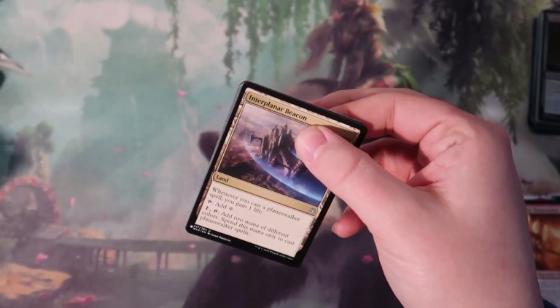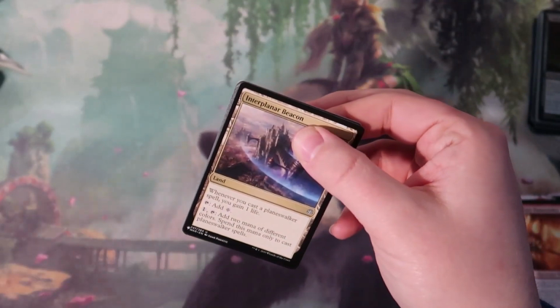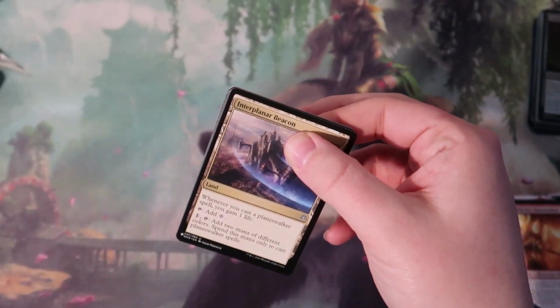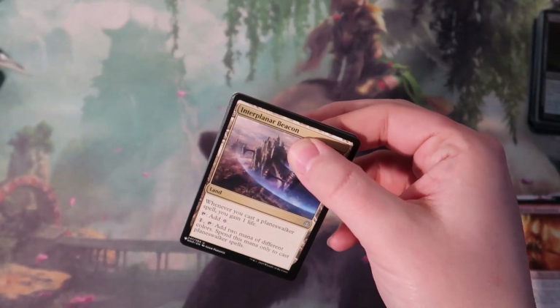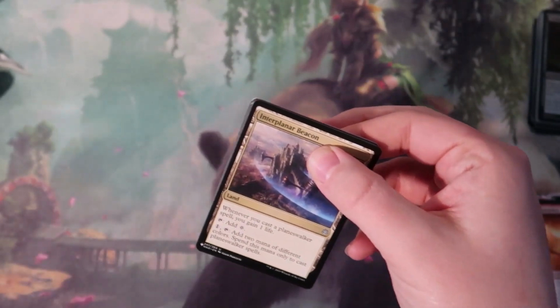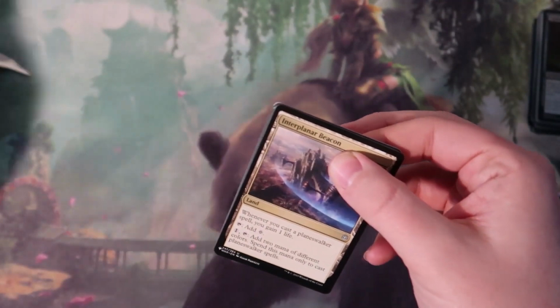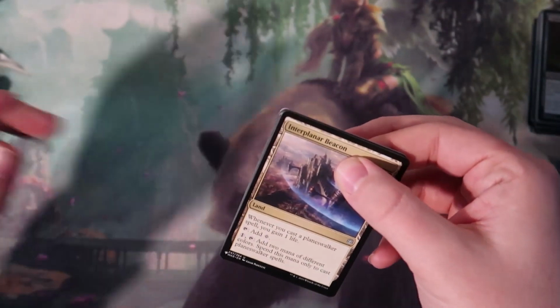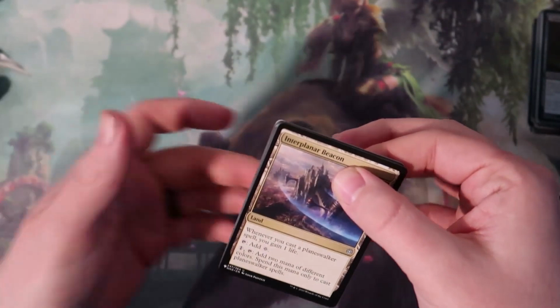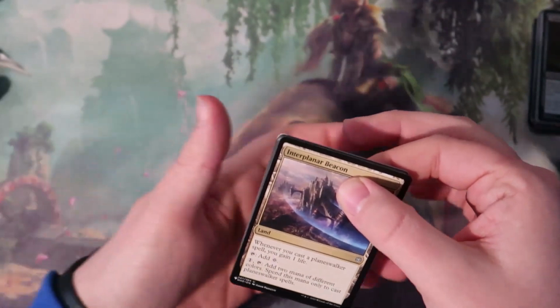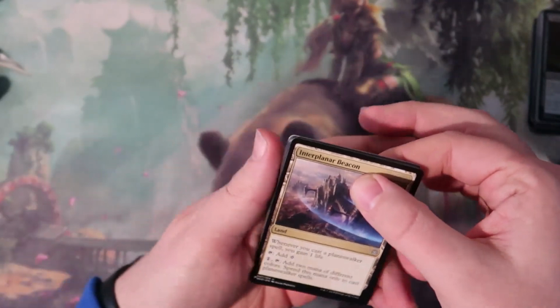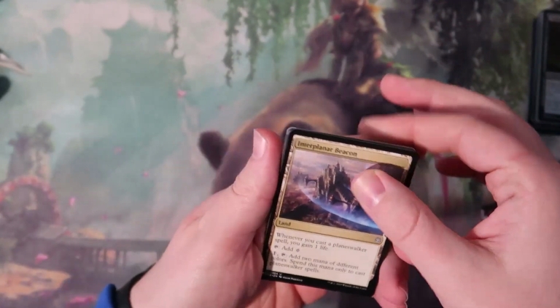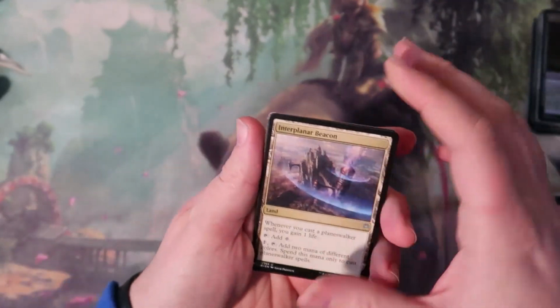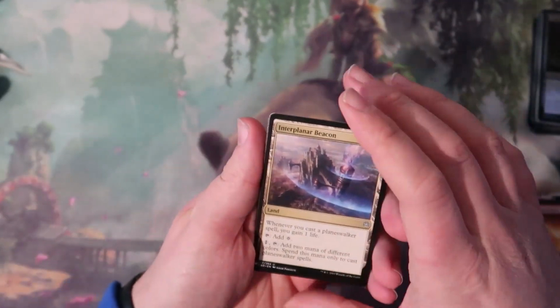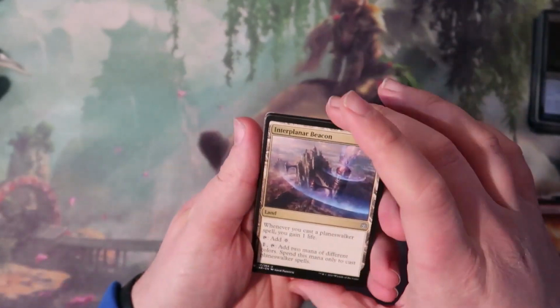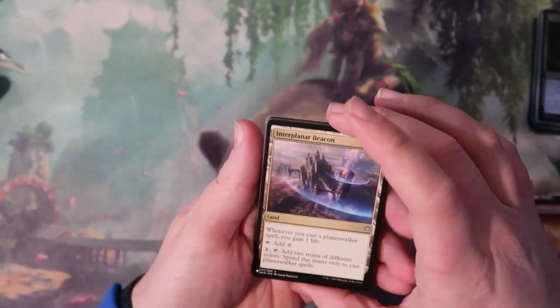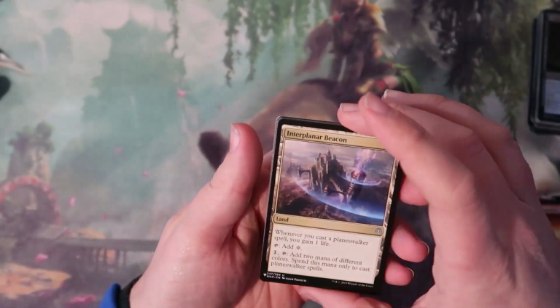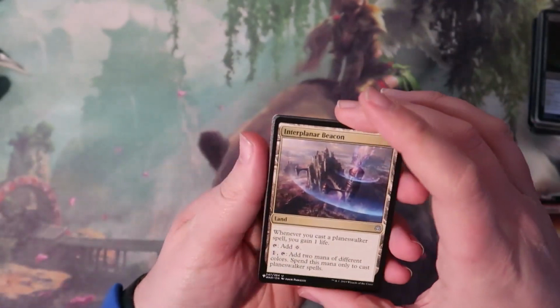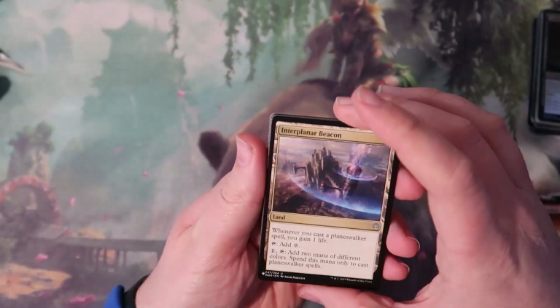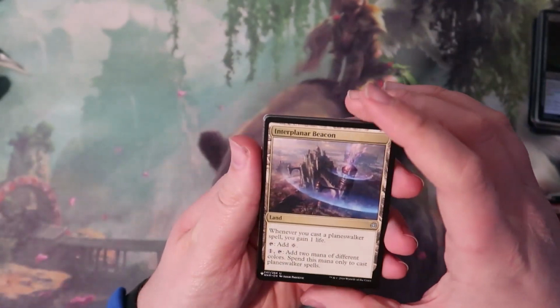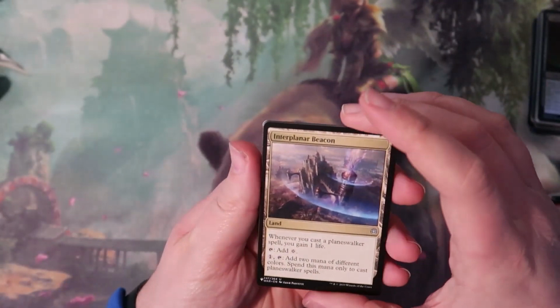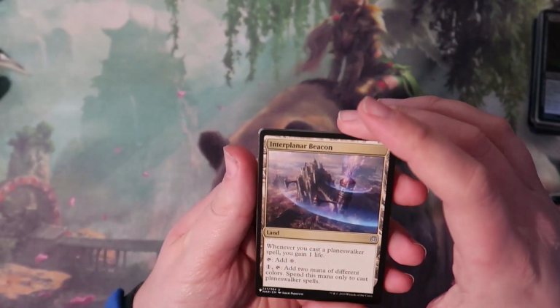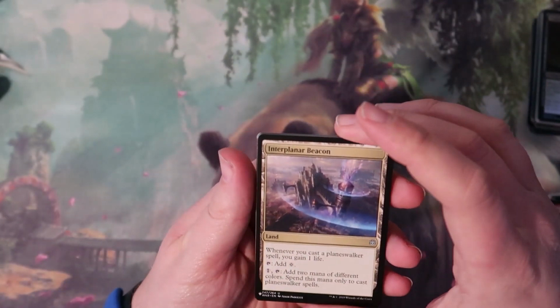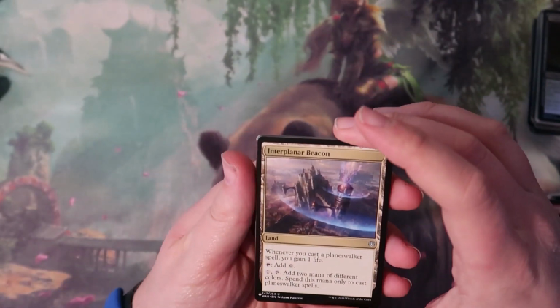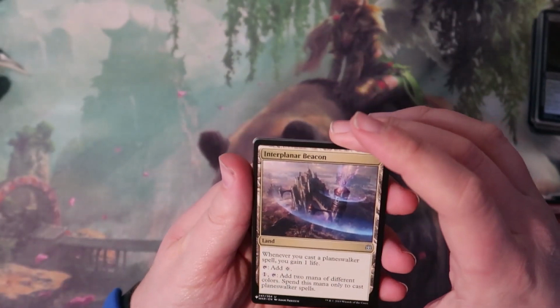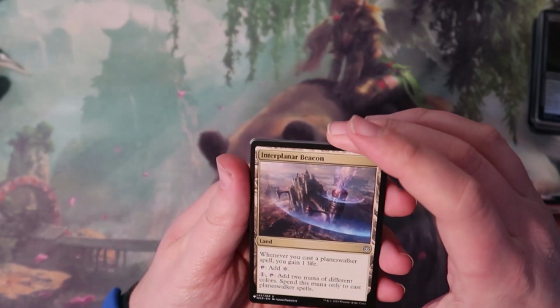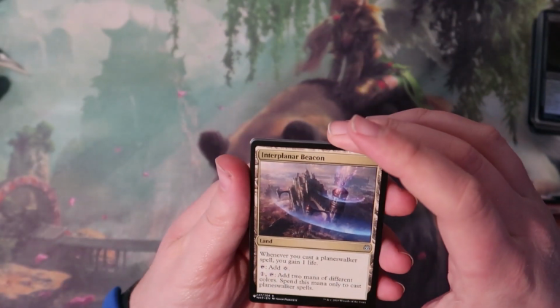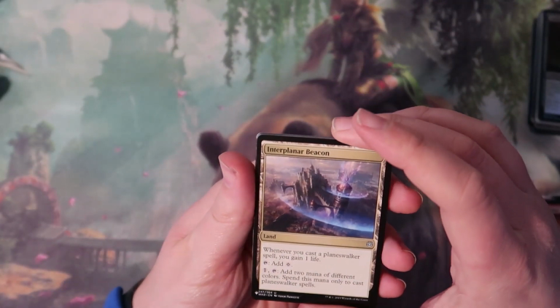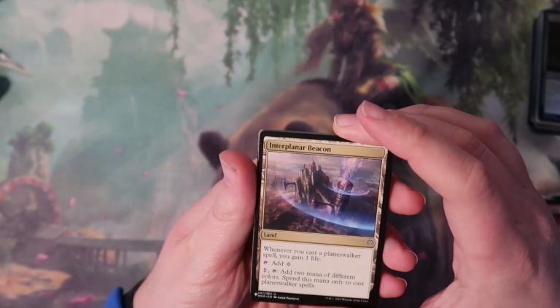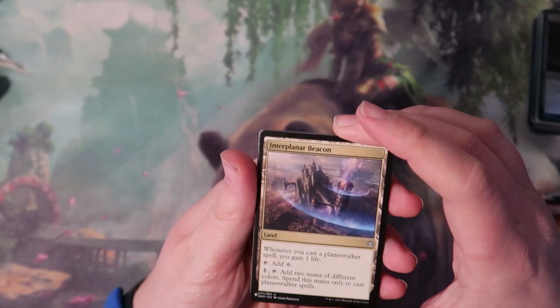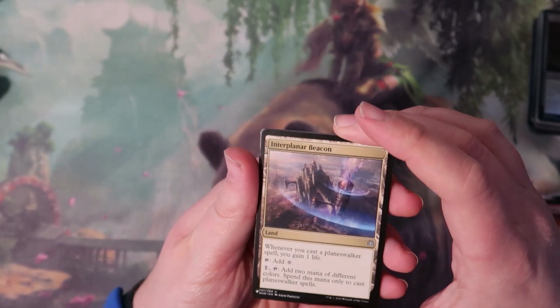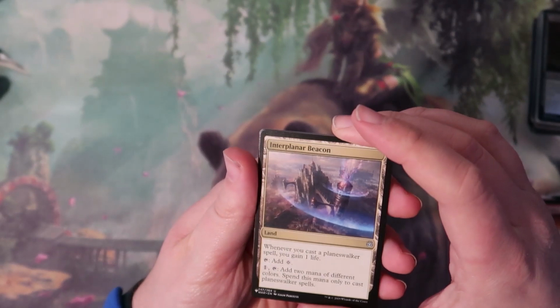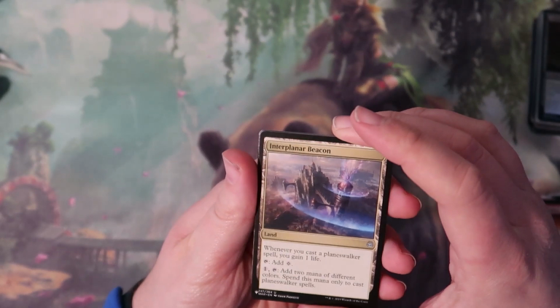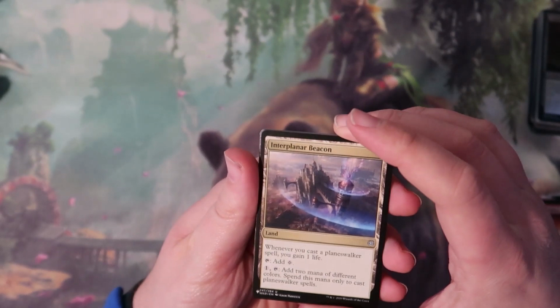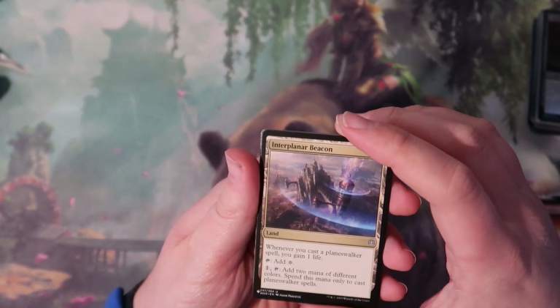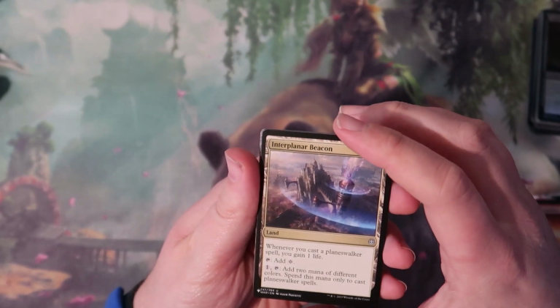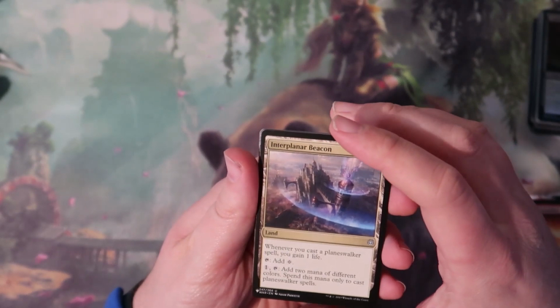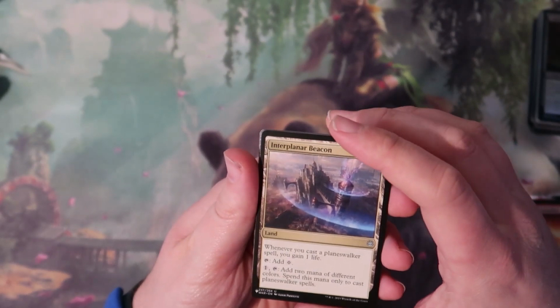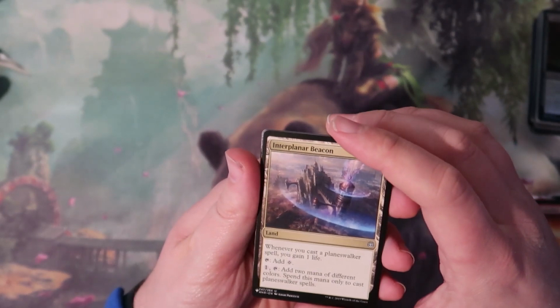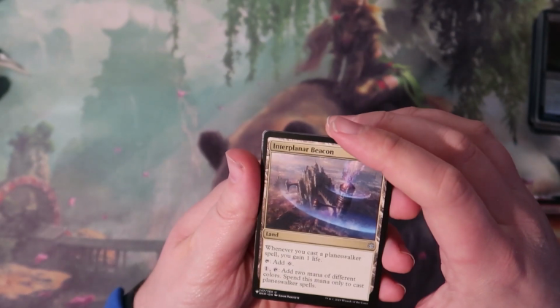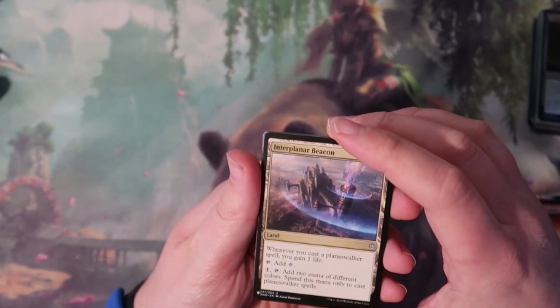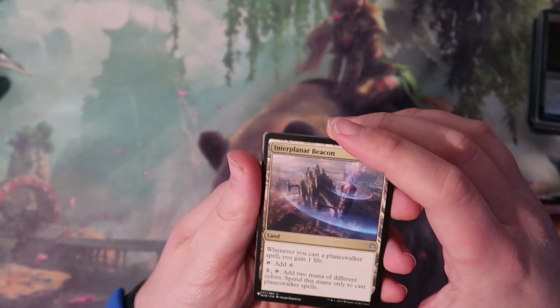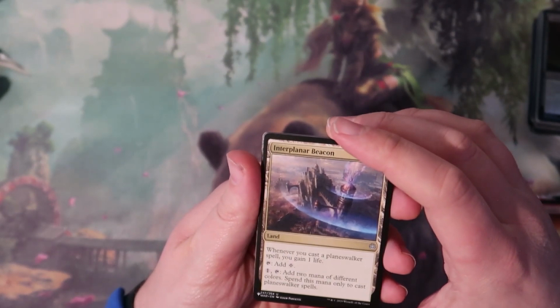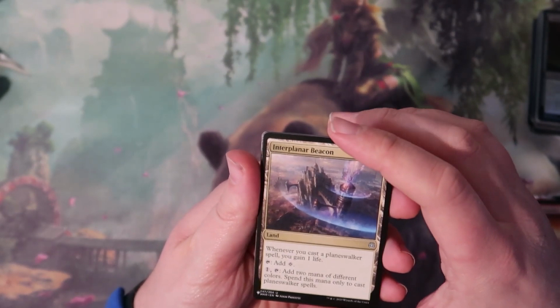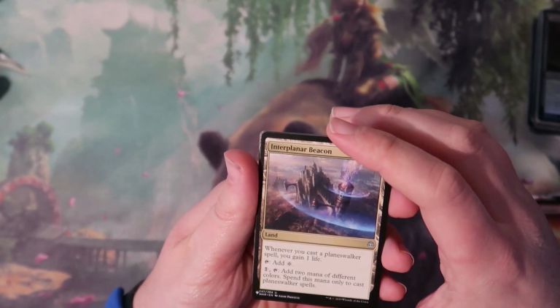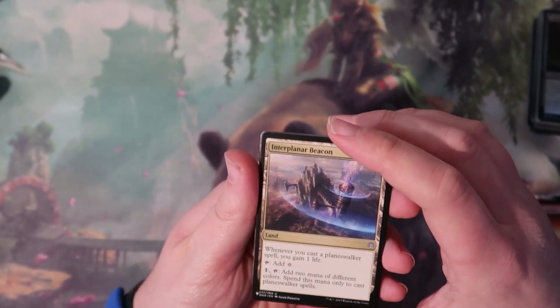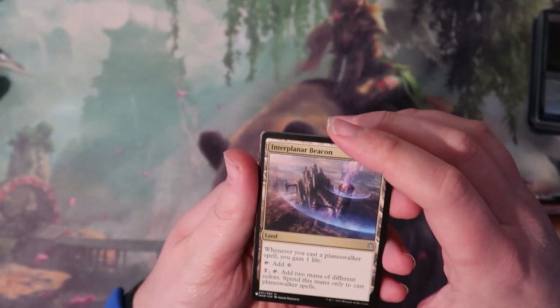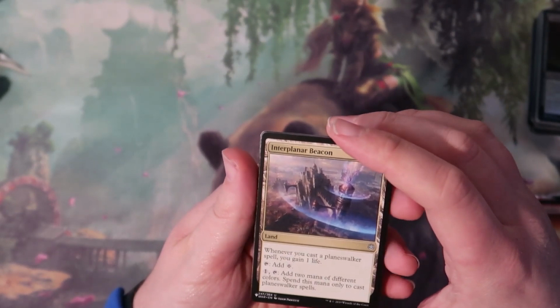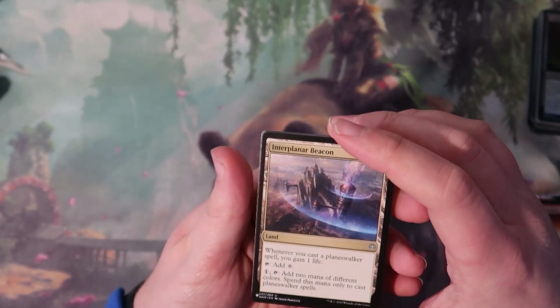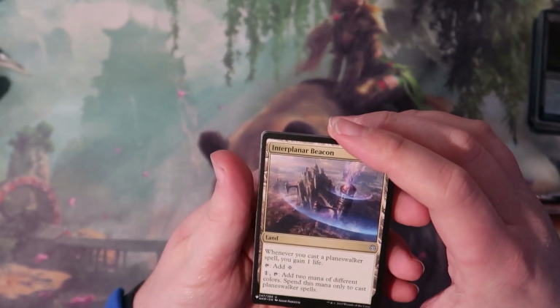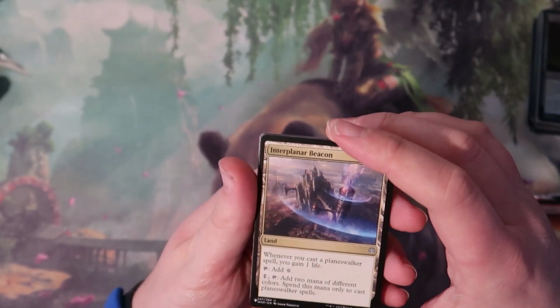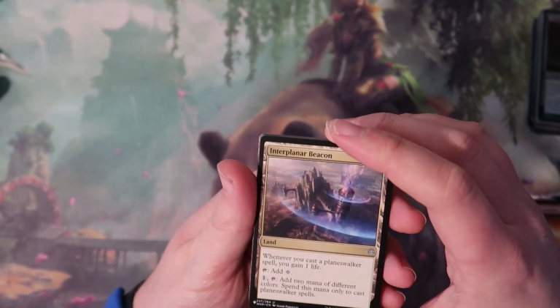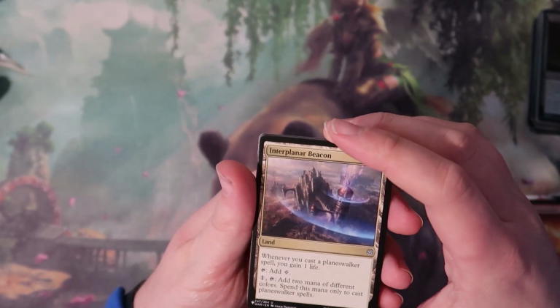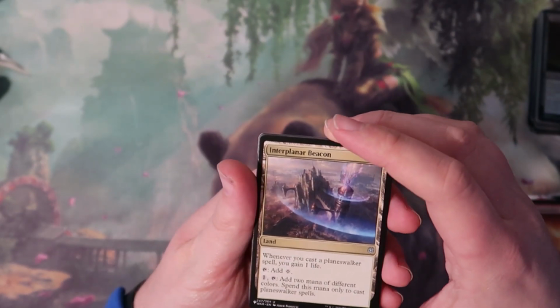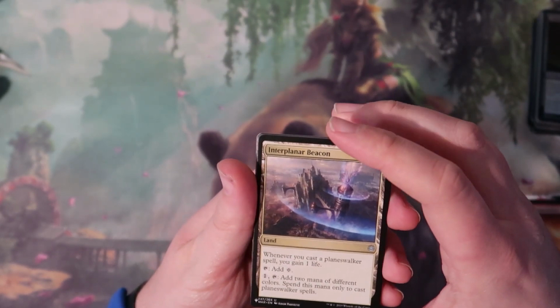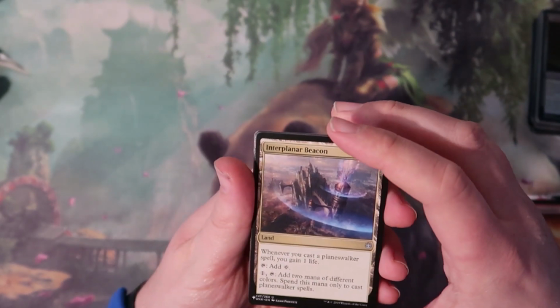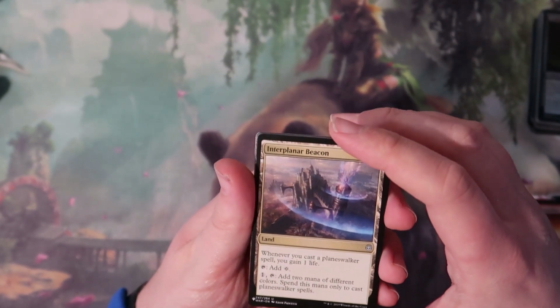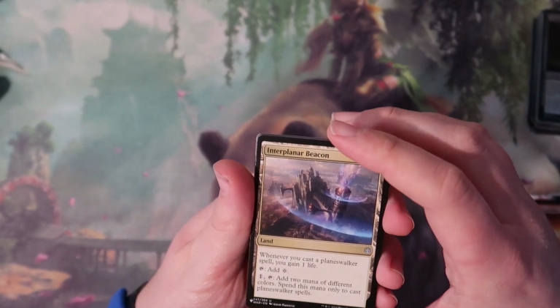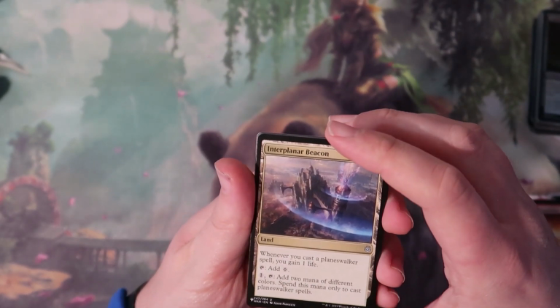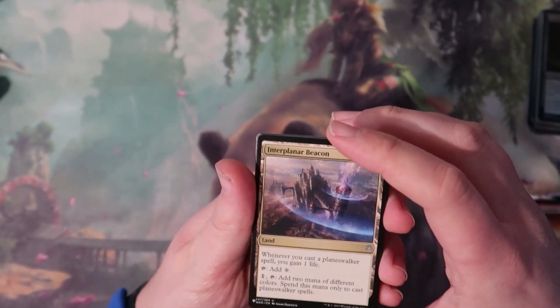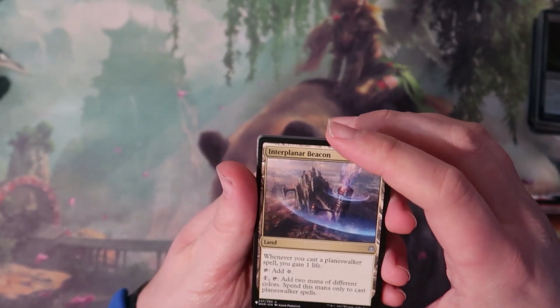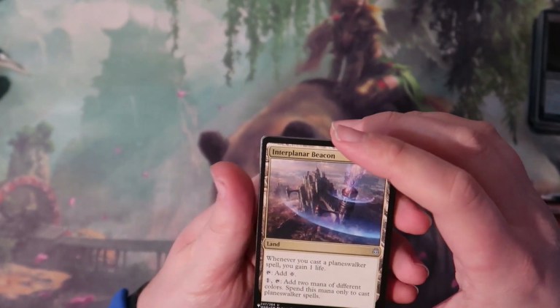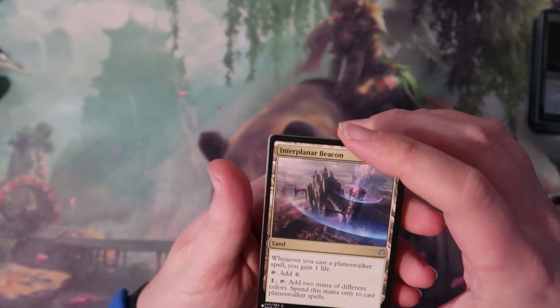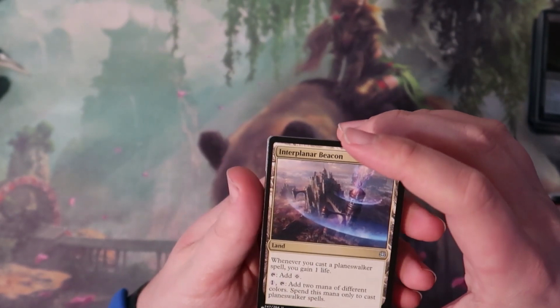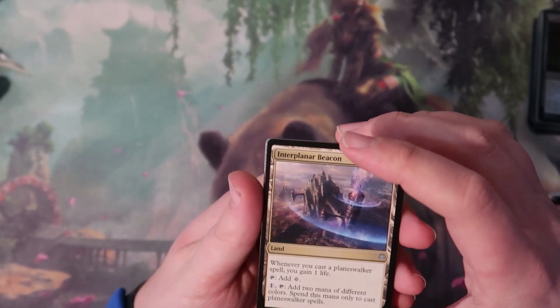All right, let's move on to the last pack here. We got another list card — Interplanar Beacon, which is: whenever you cast a planeswalker spell, gain one life.